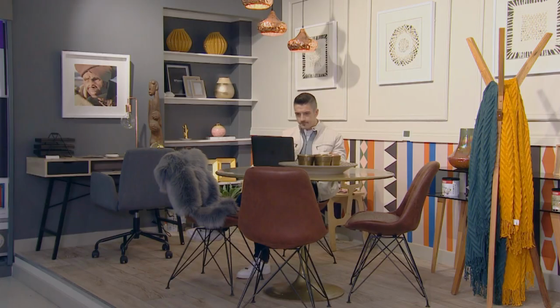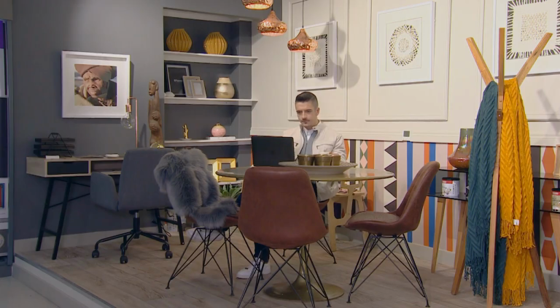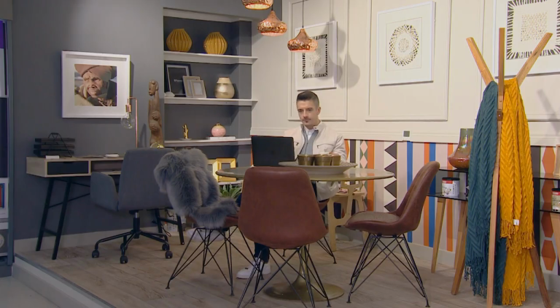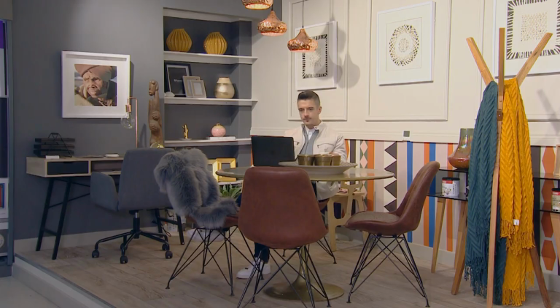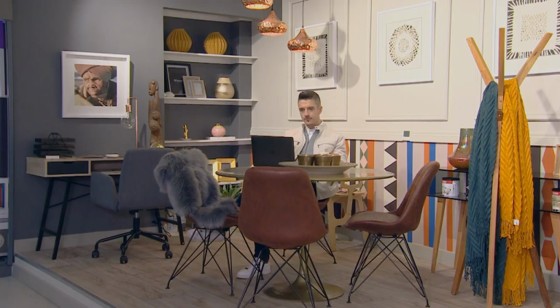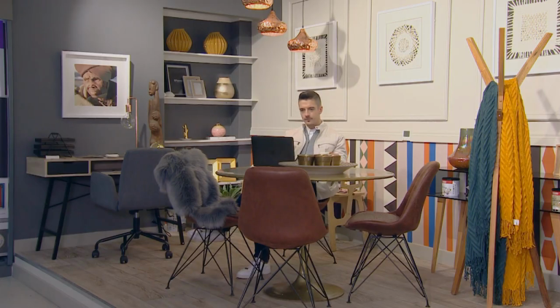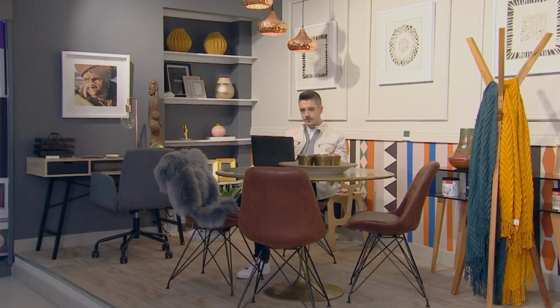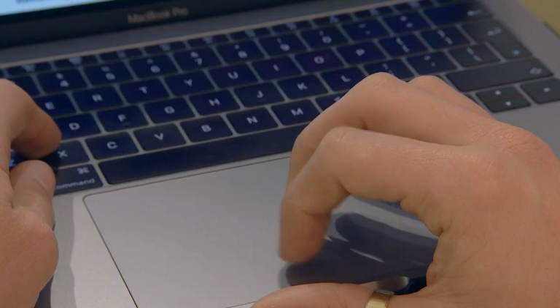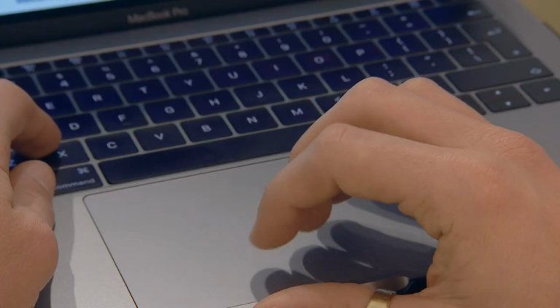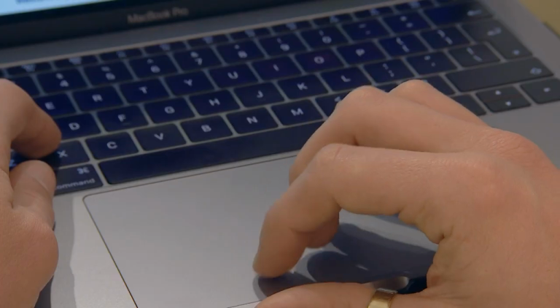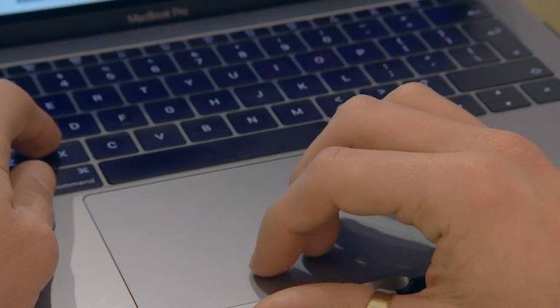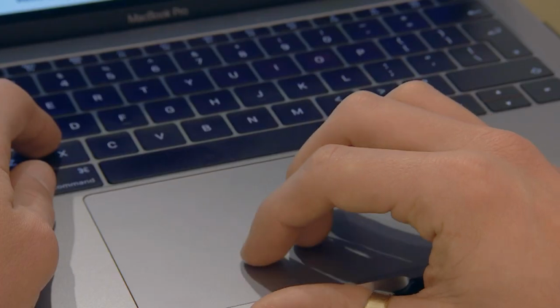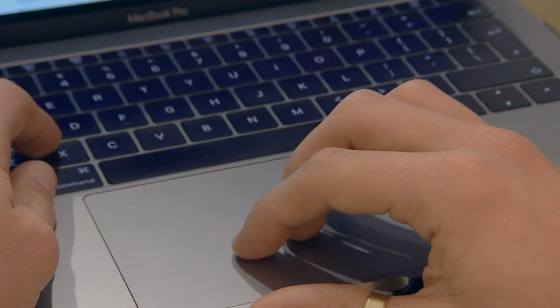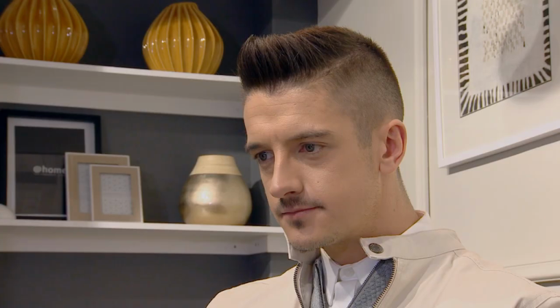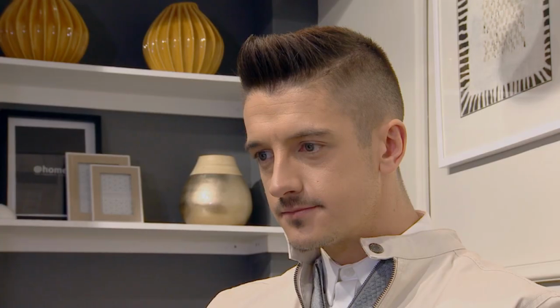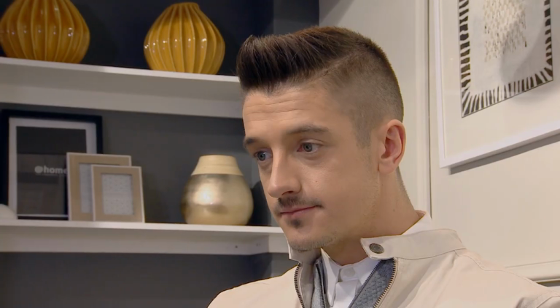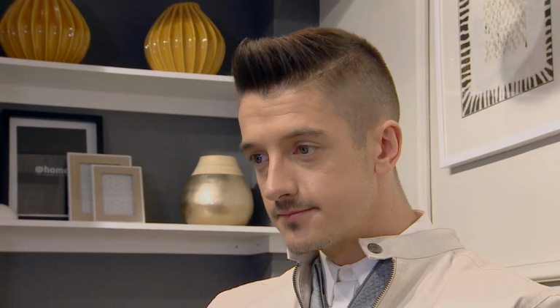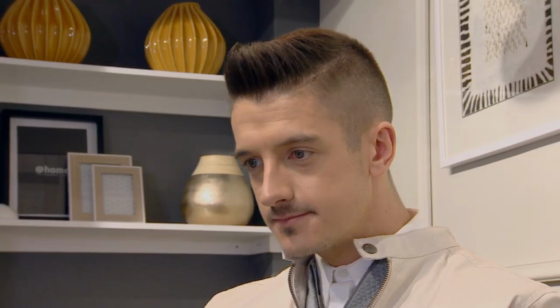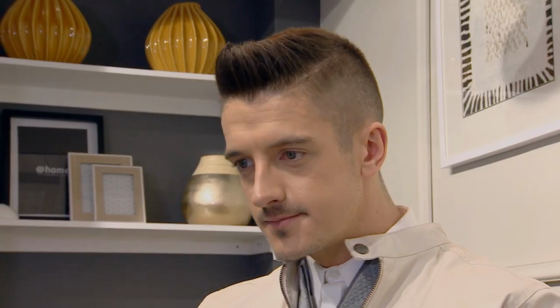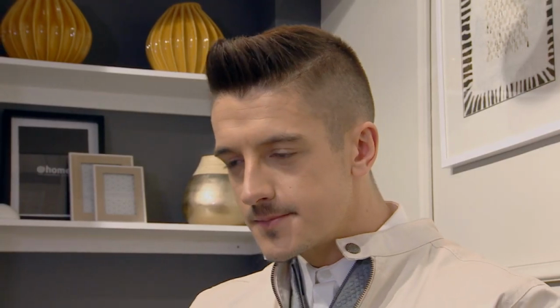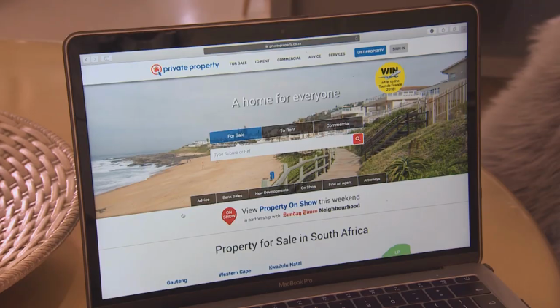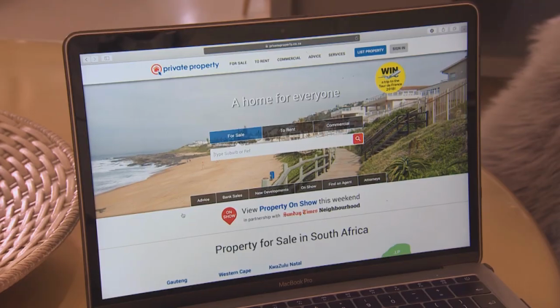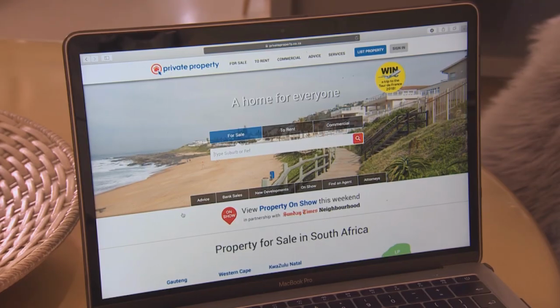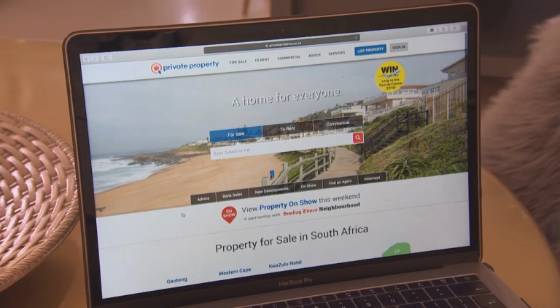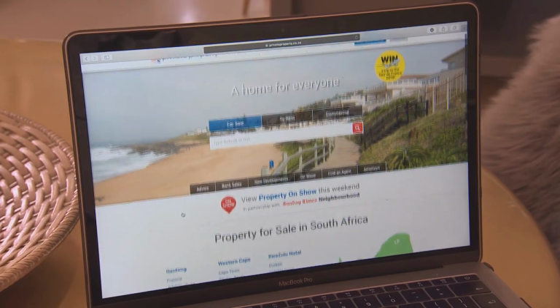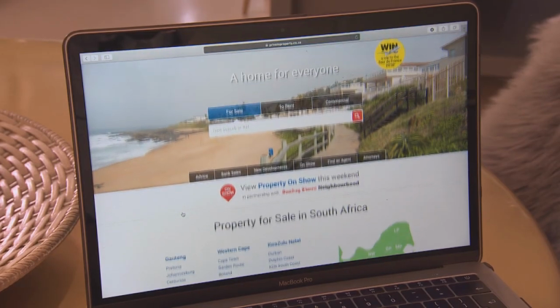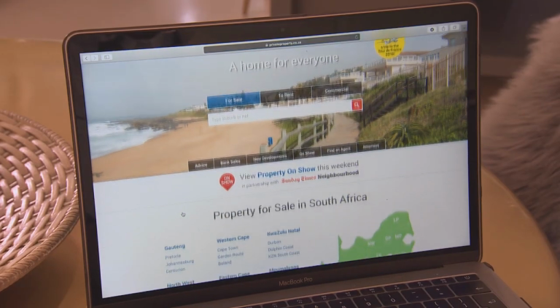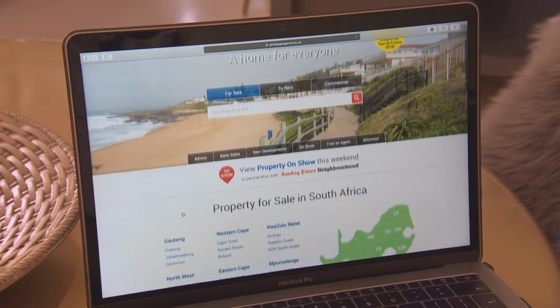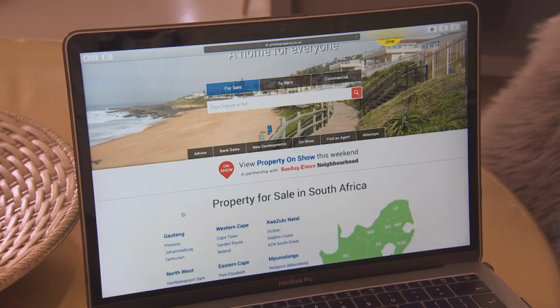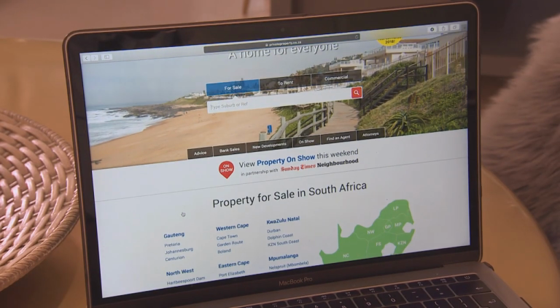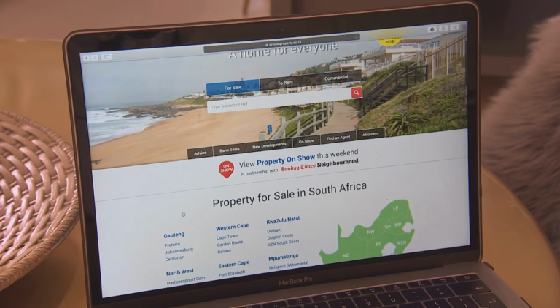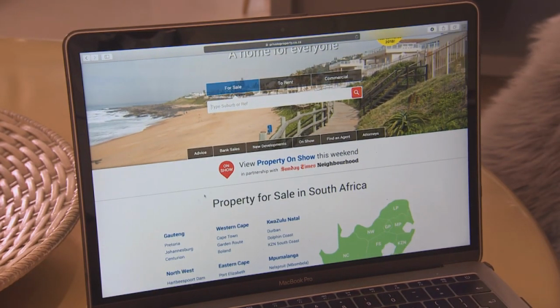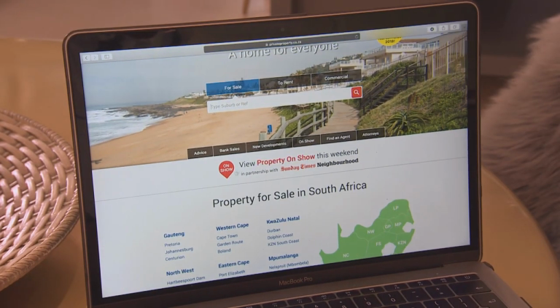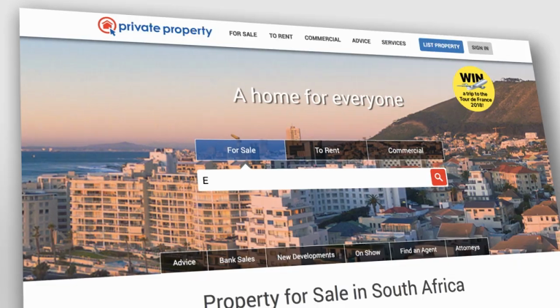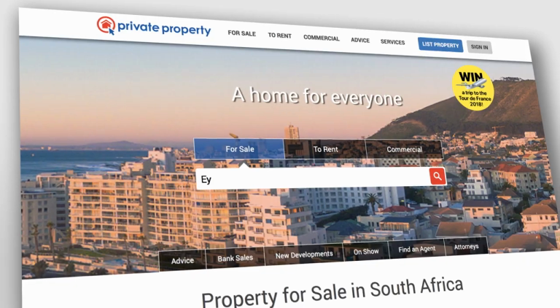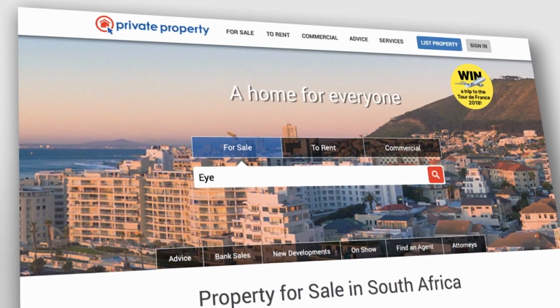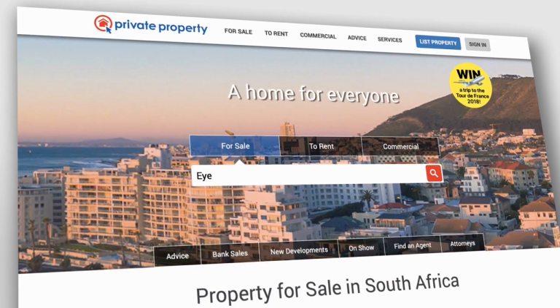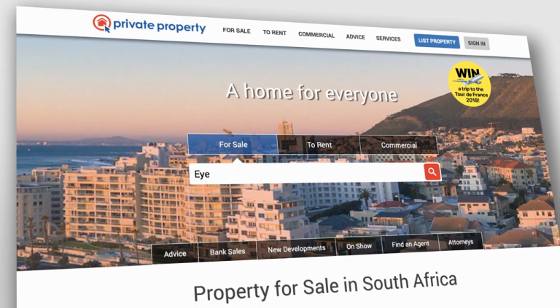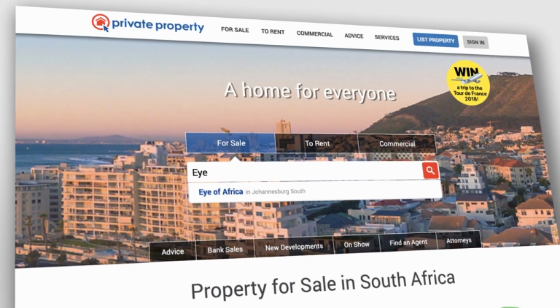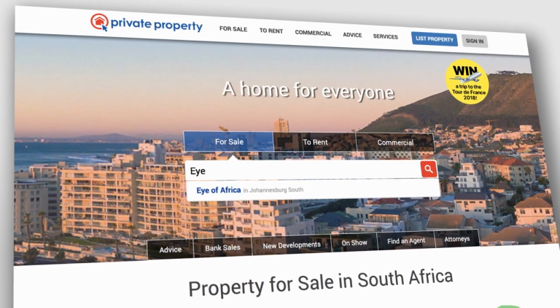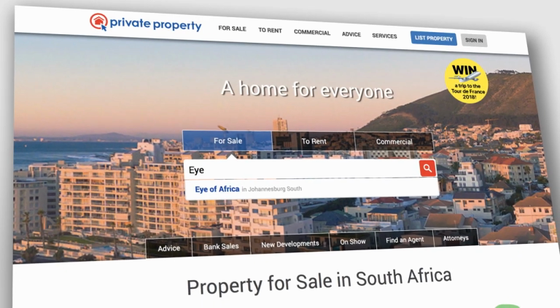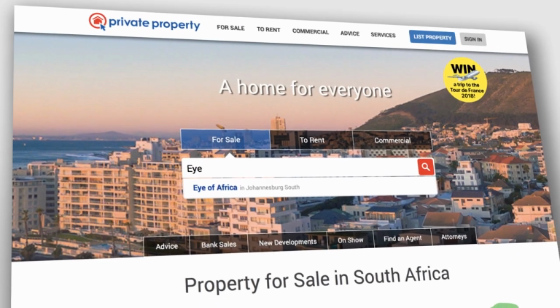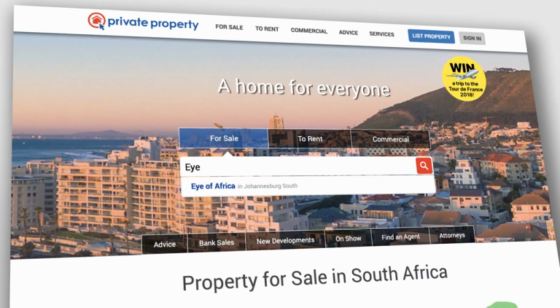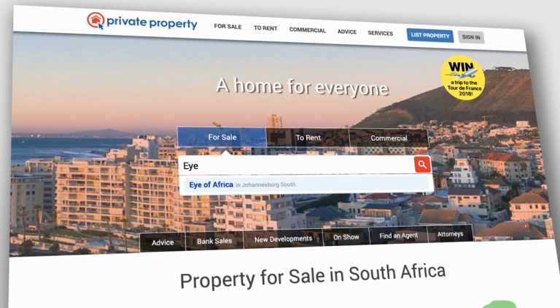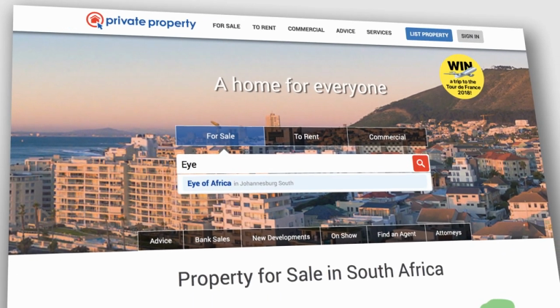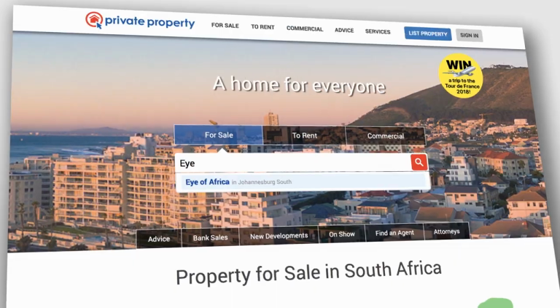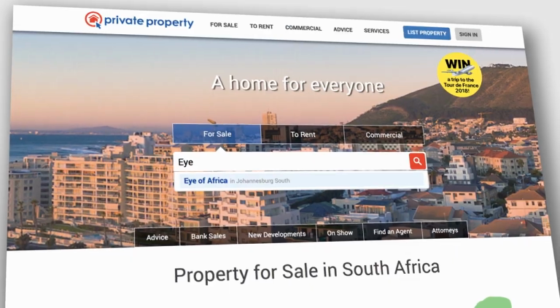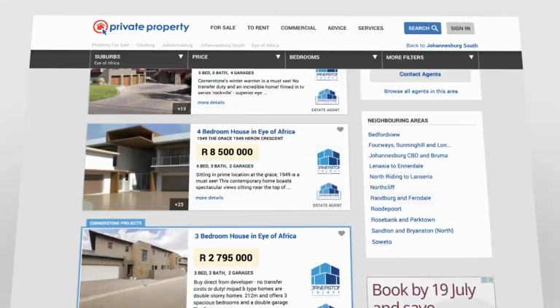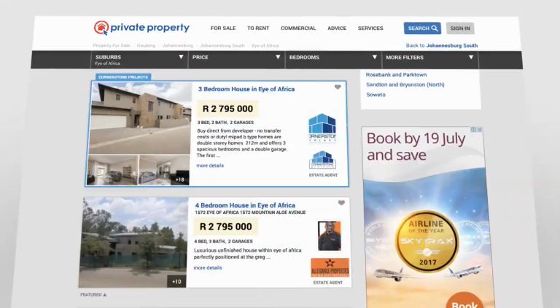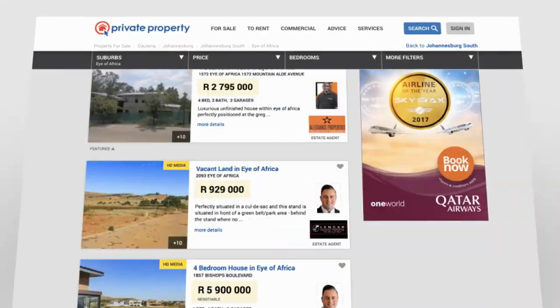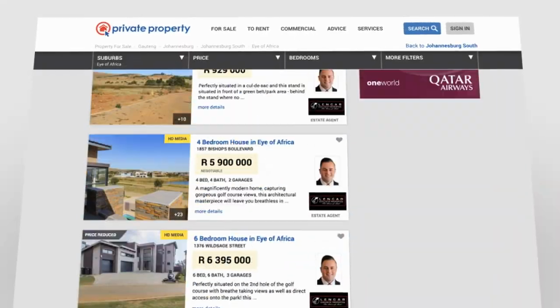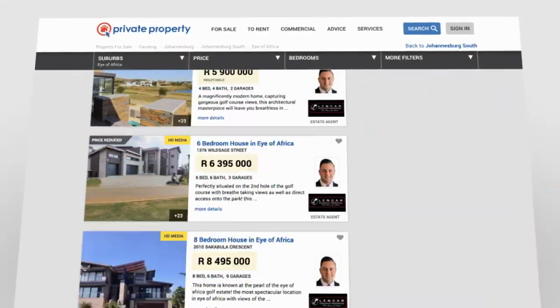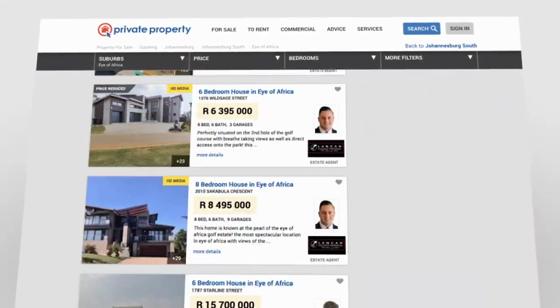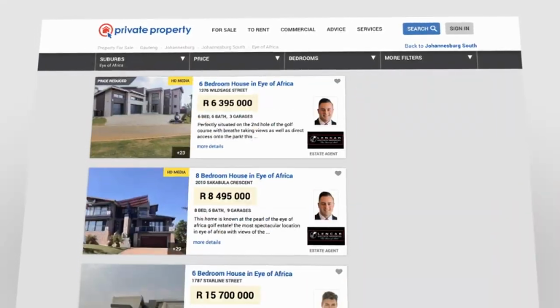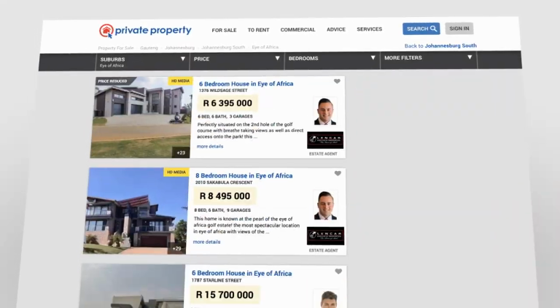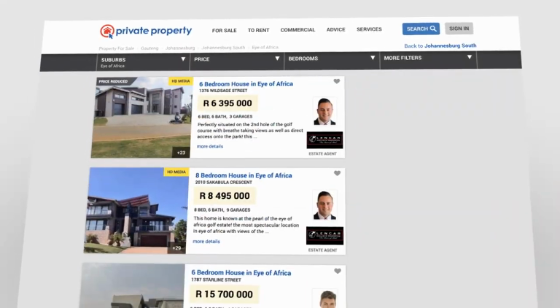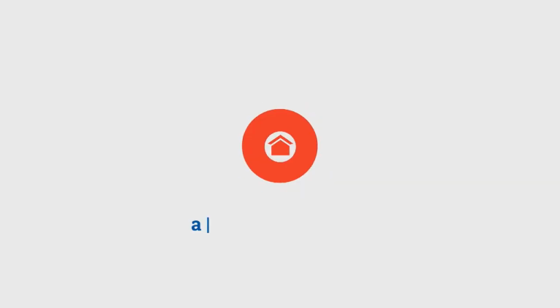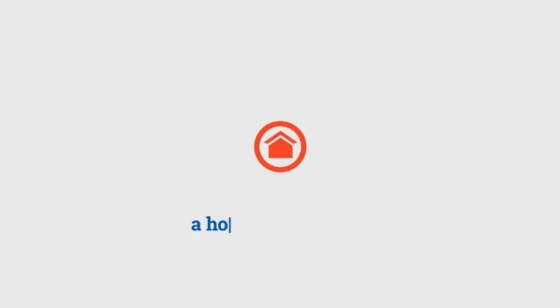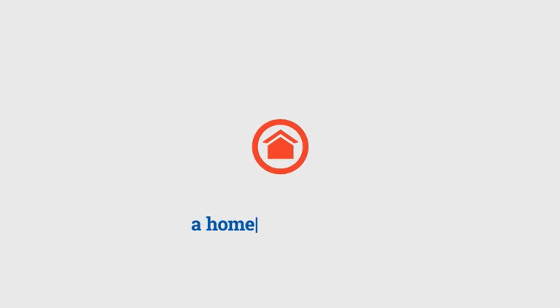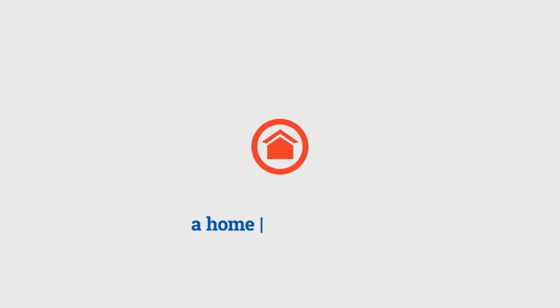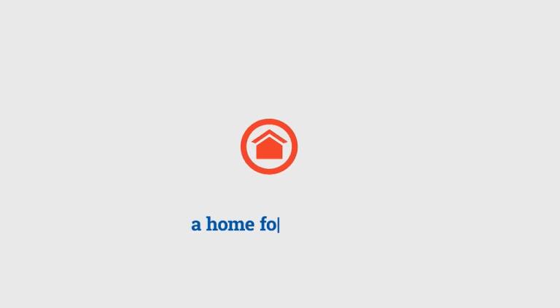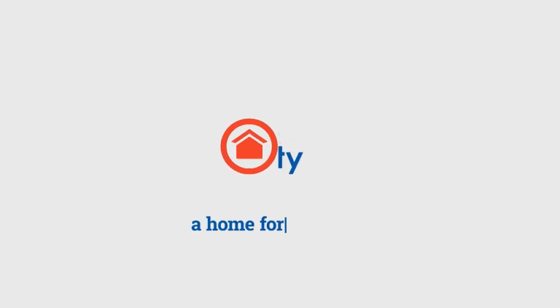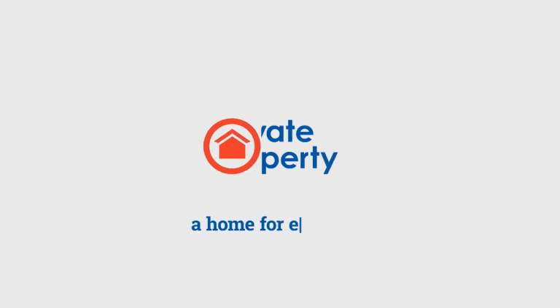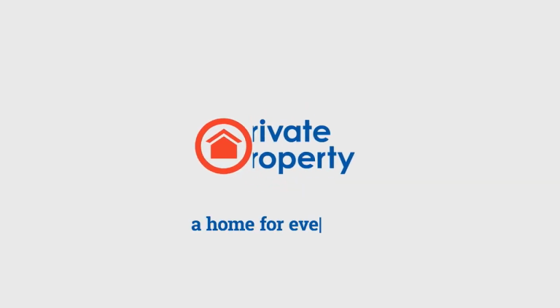Search for a home on any device, any time, anywhere. Private Property — a home for everyone.